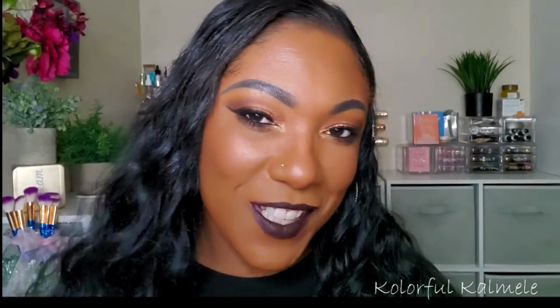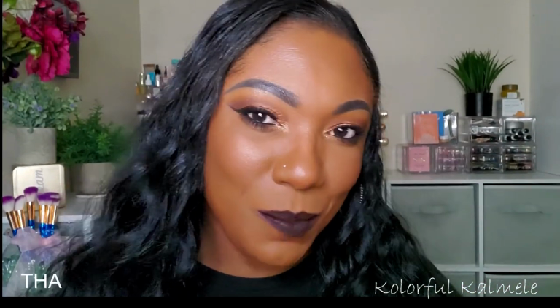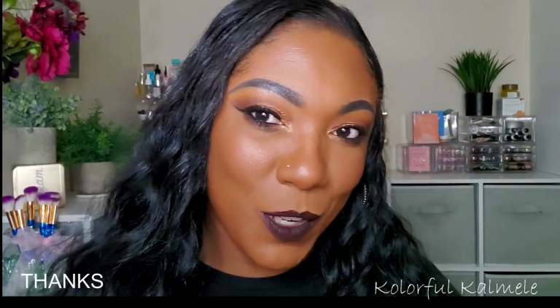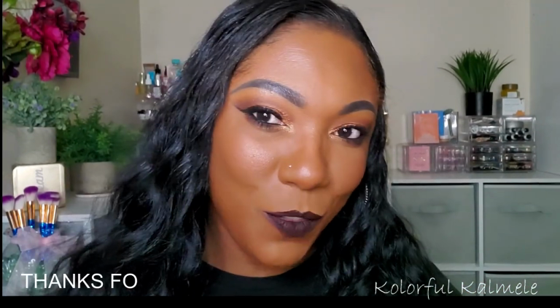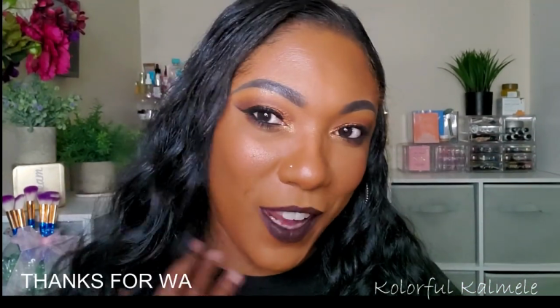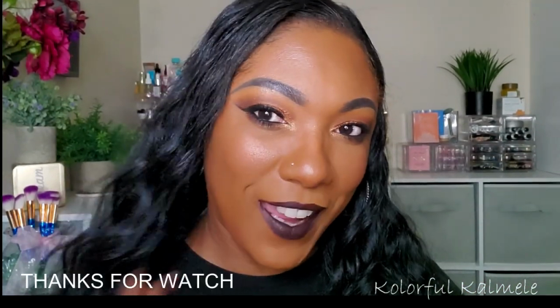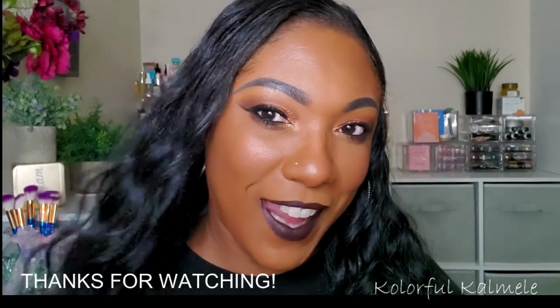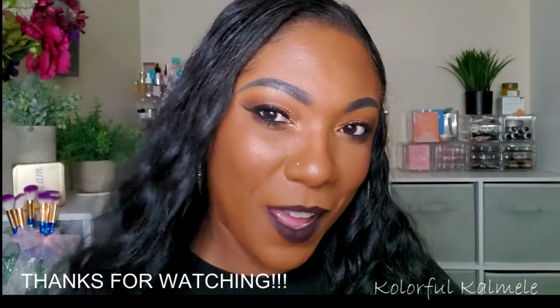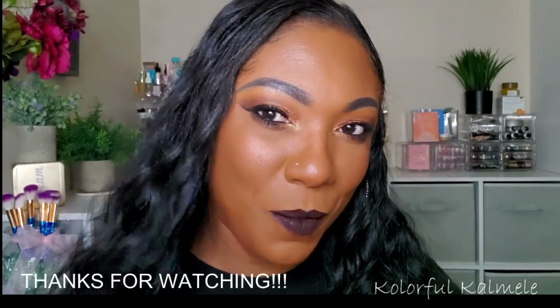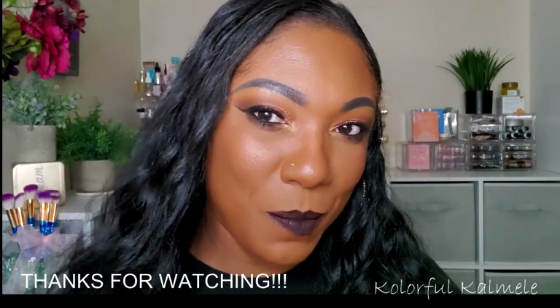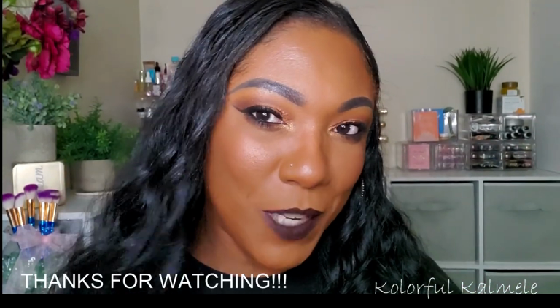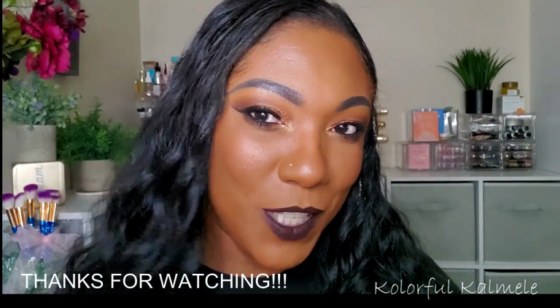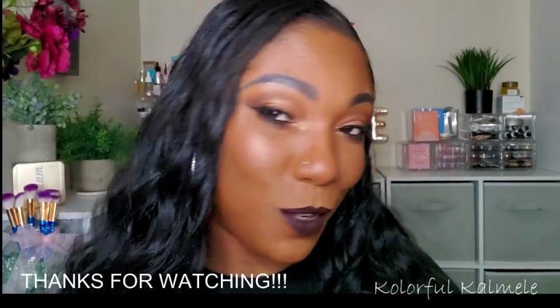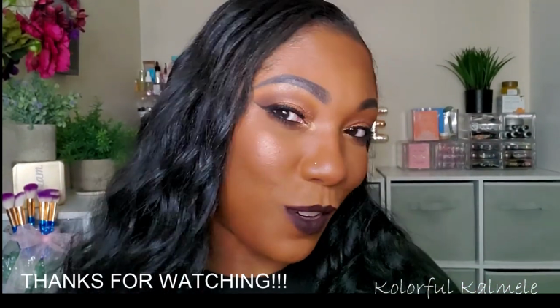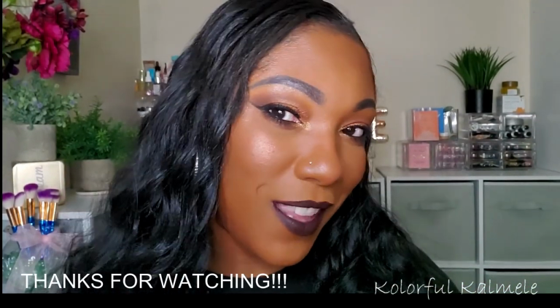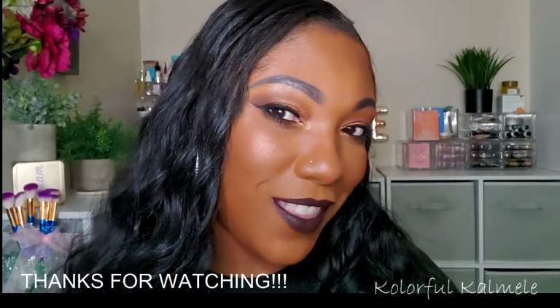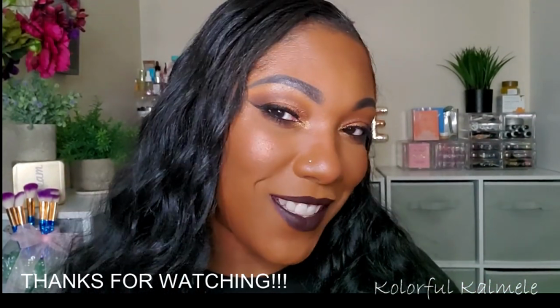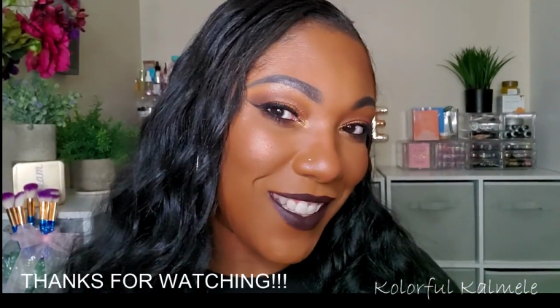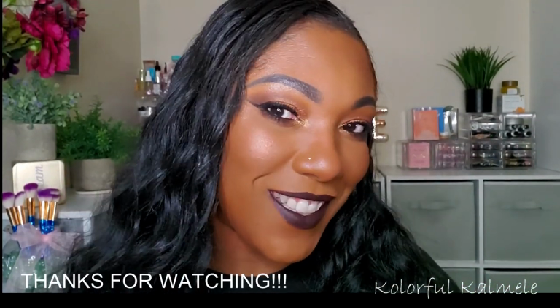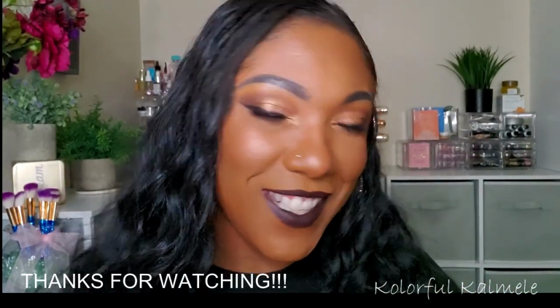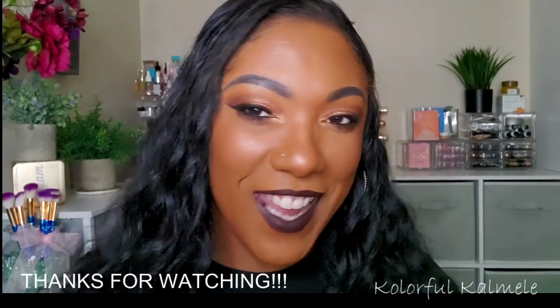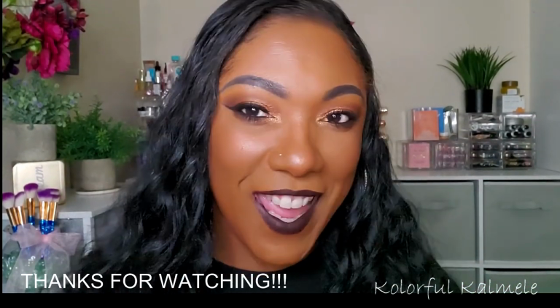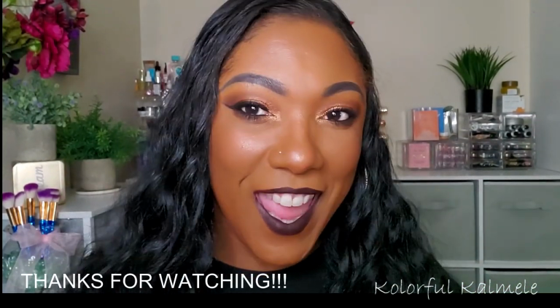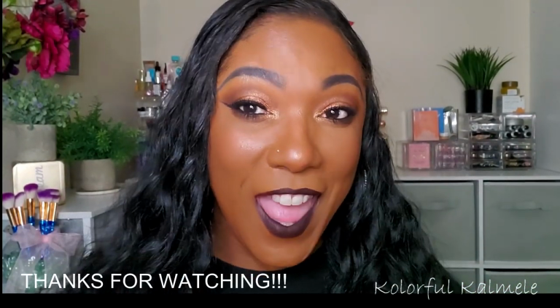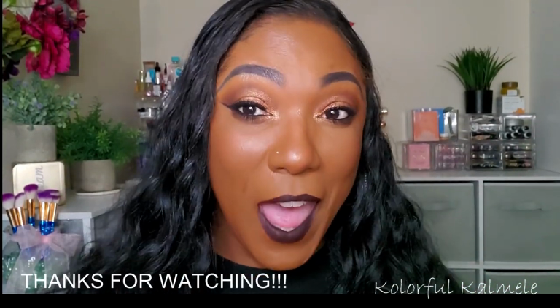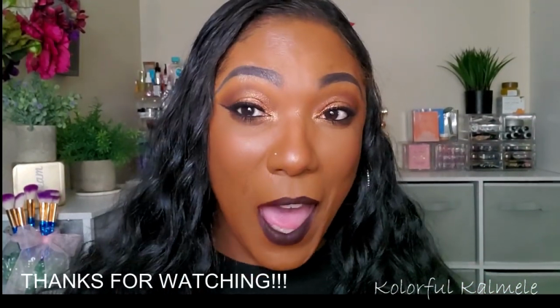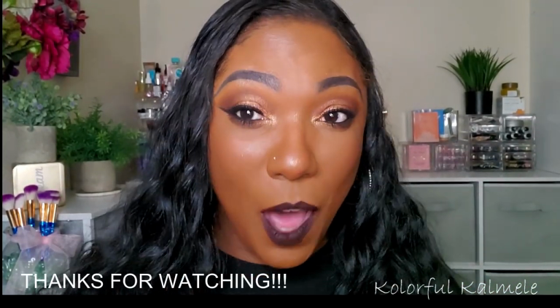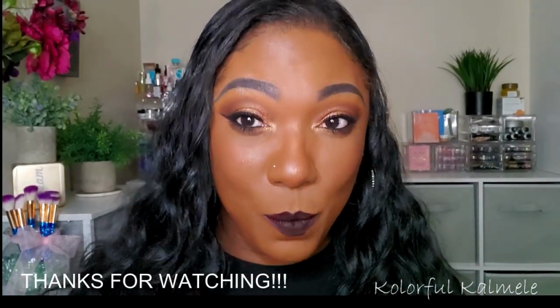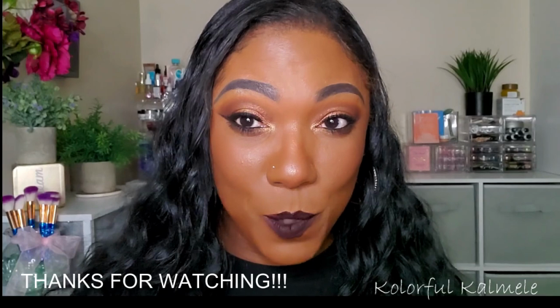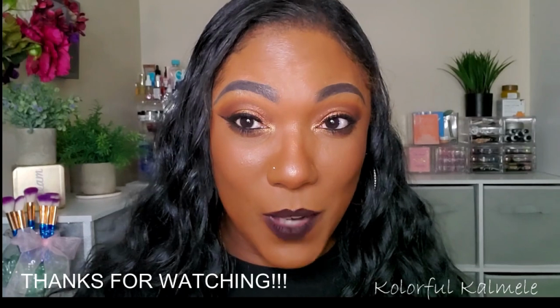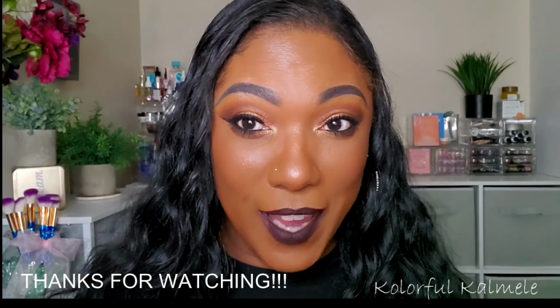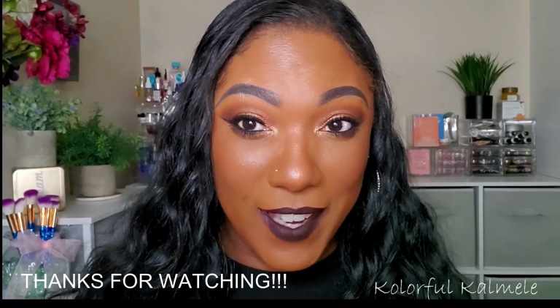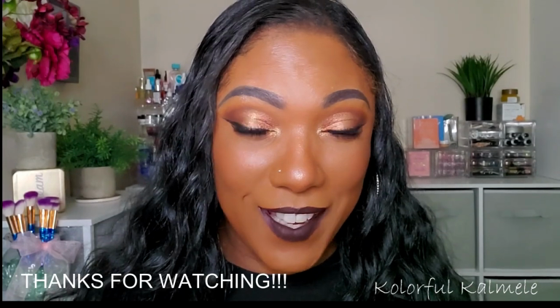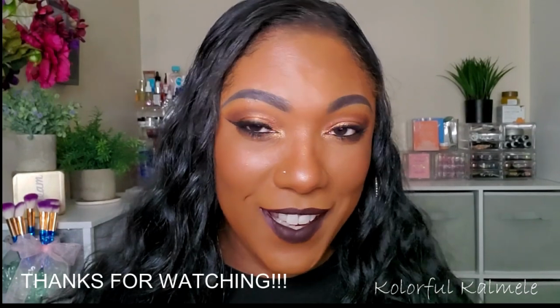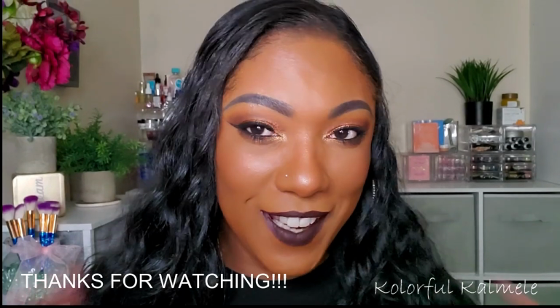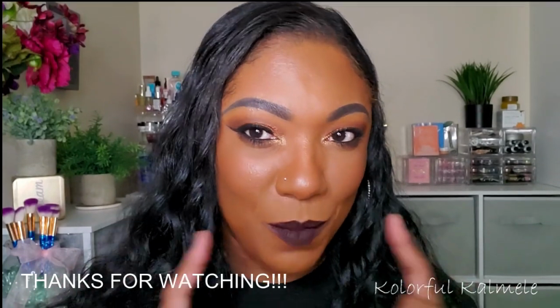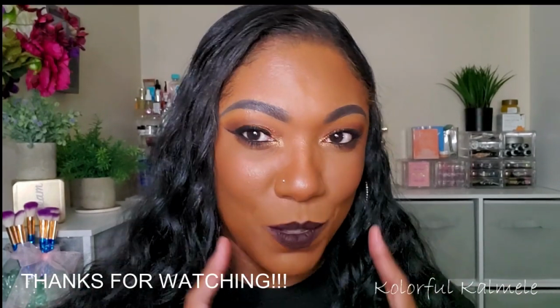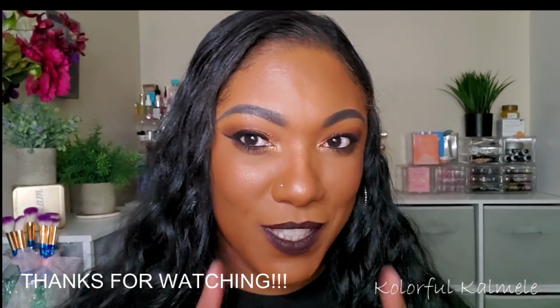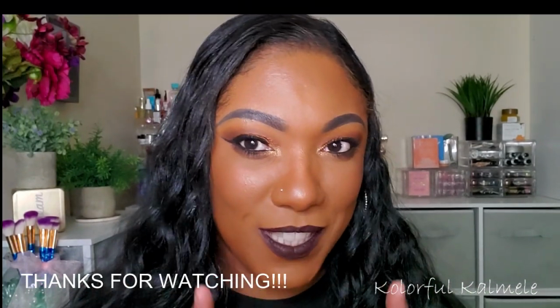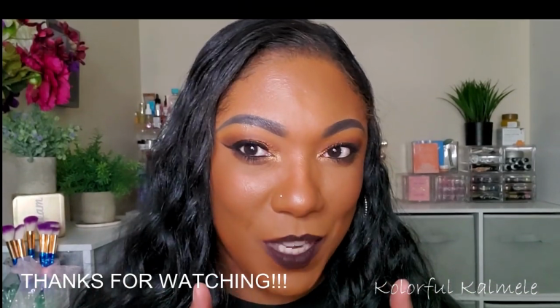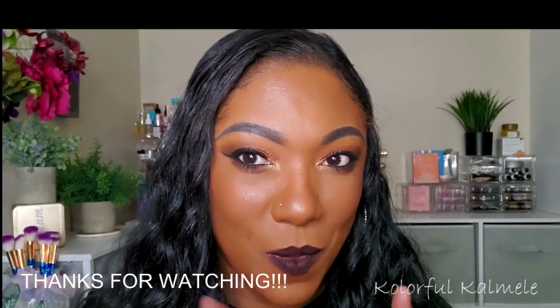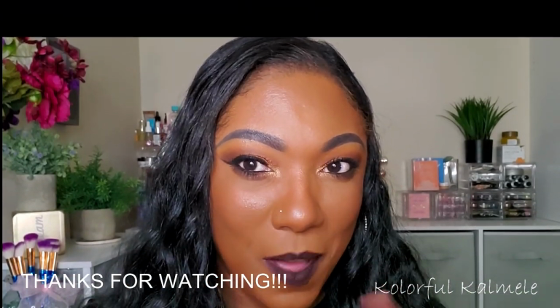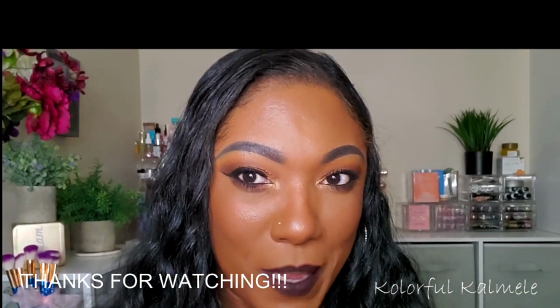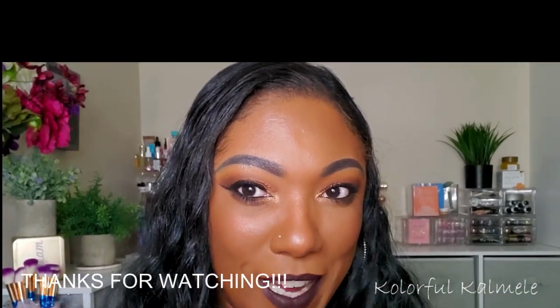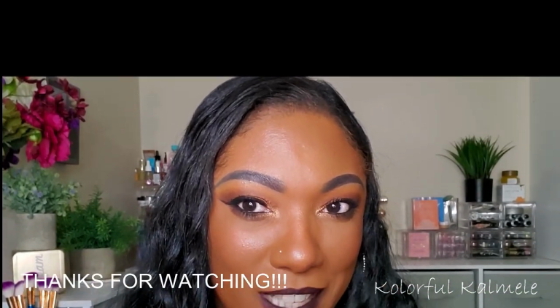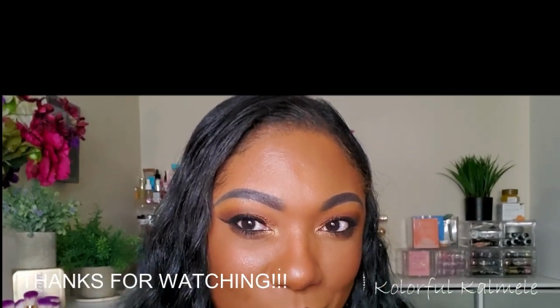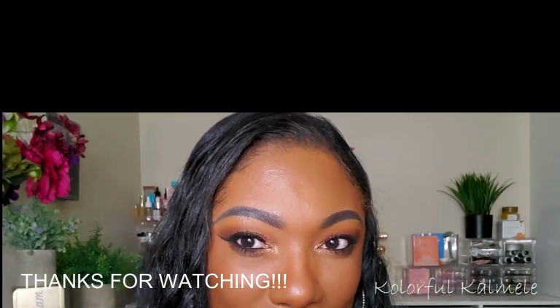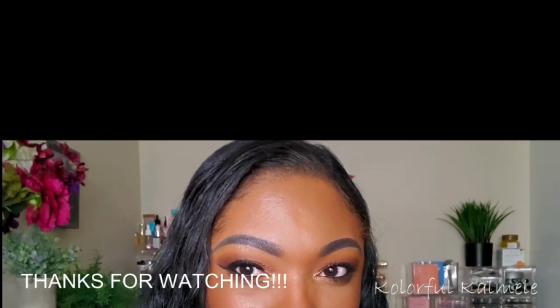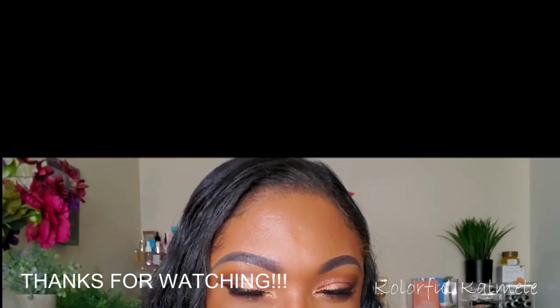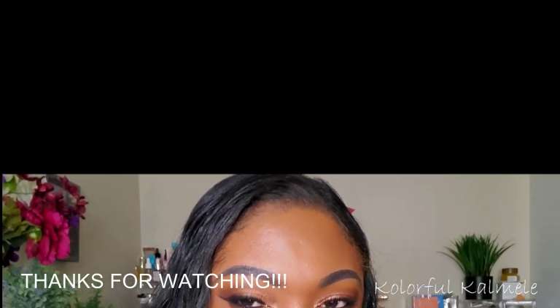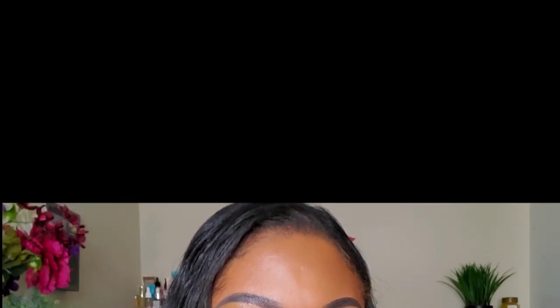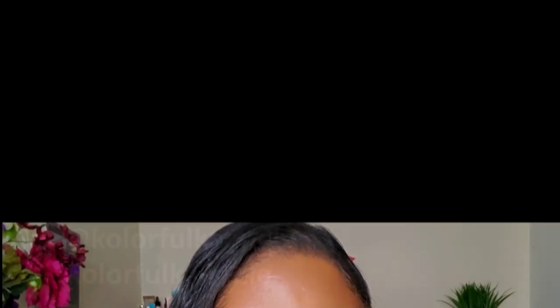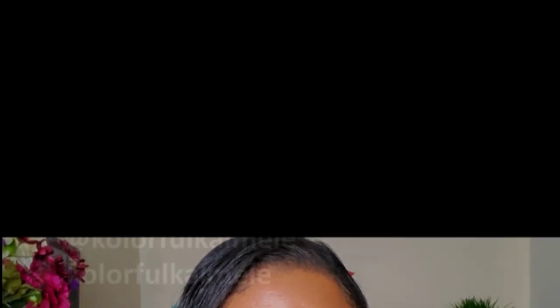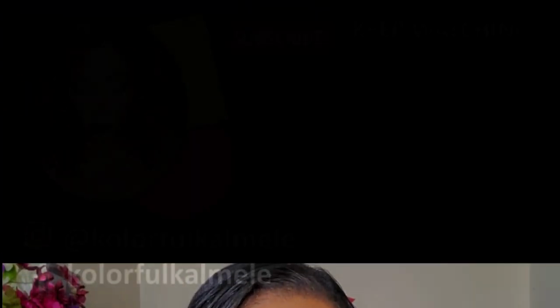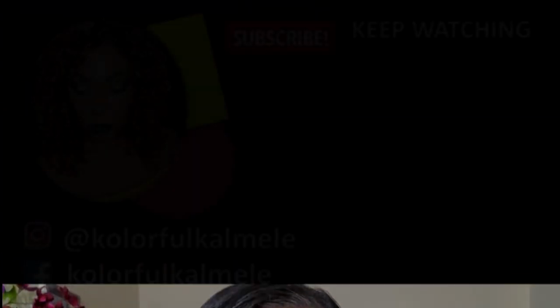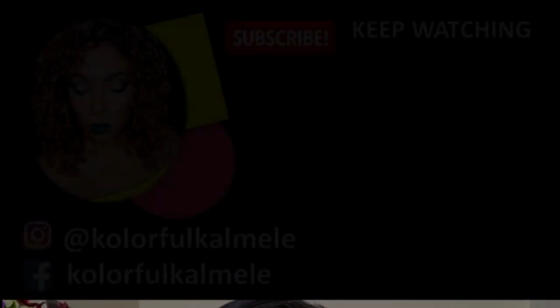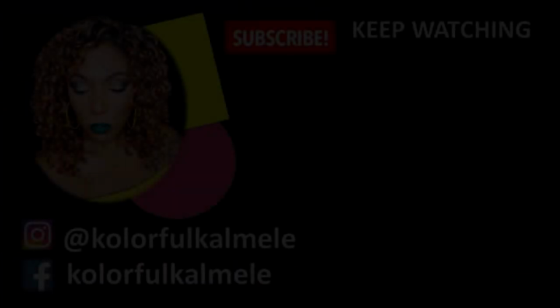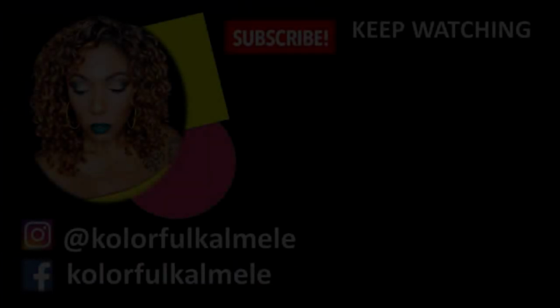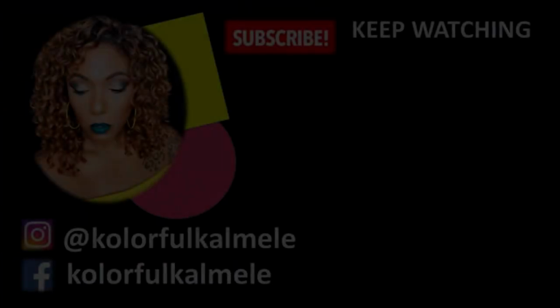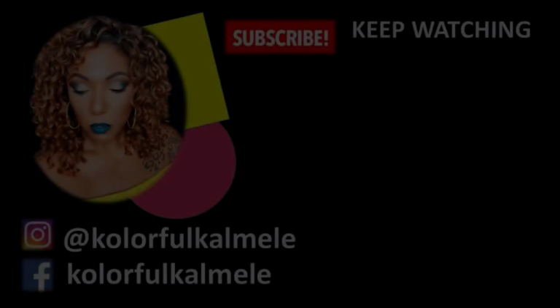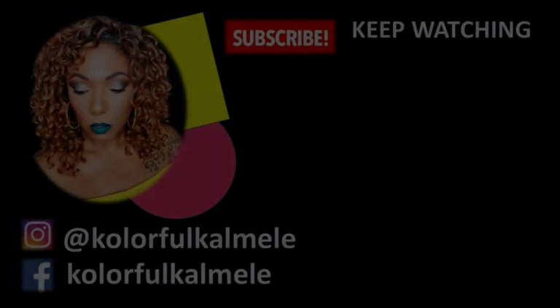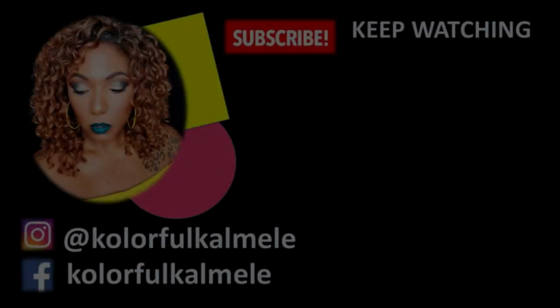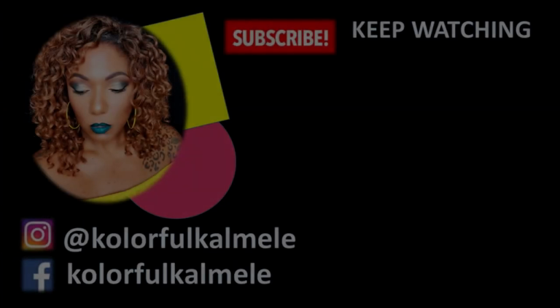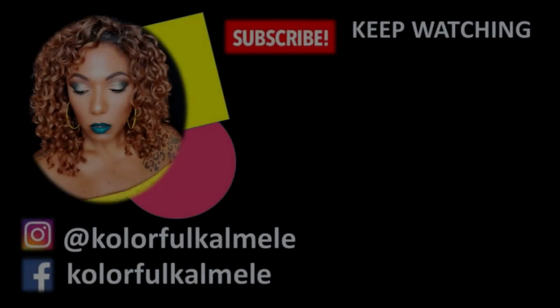Thanks so much for hanging out with me to create this look today. I hope you like it and I will see you on my next video. Toodles! Bye!